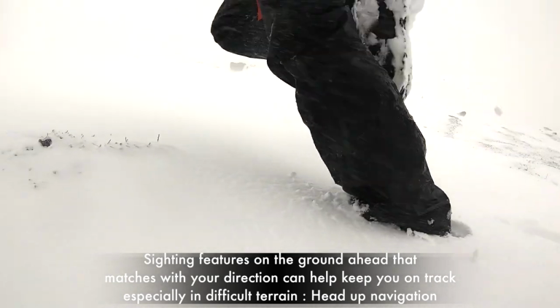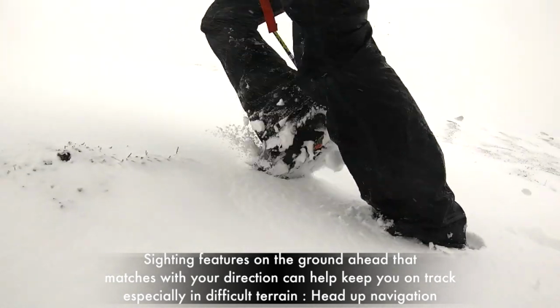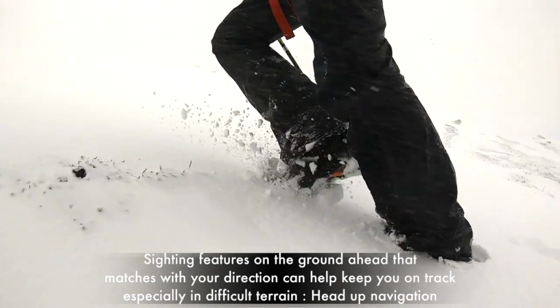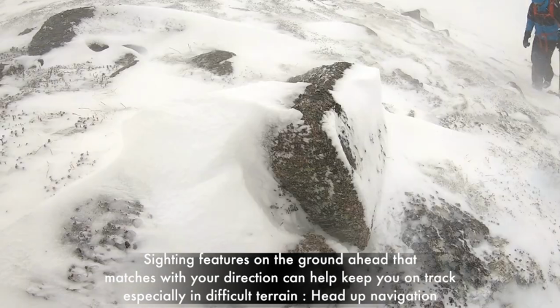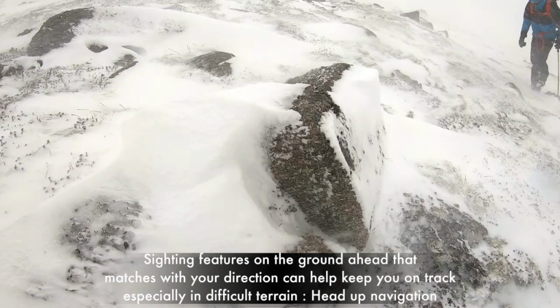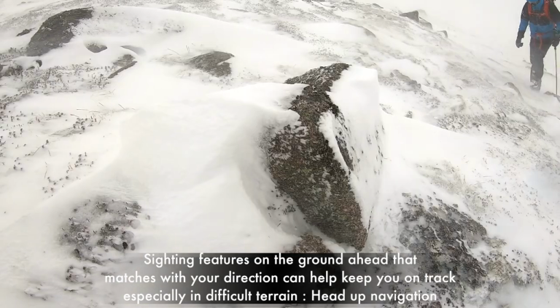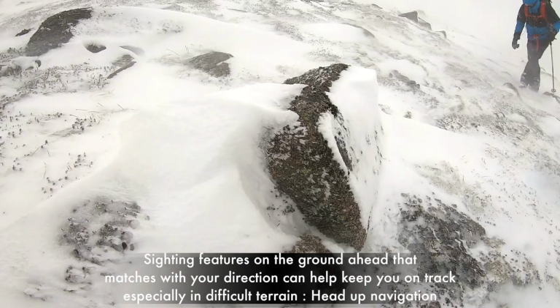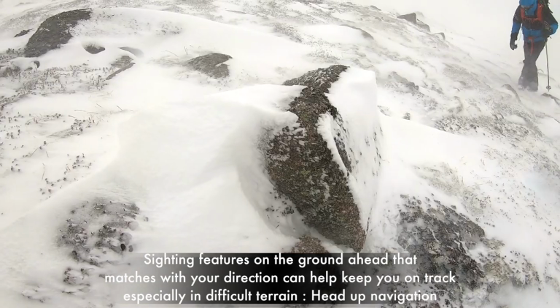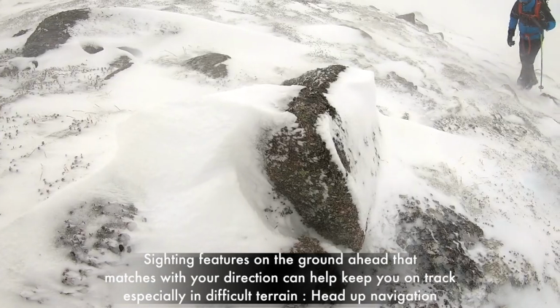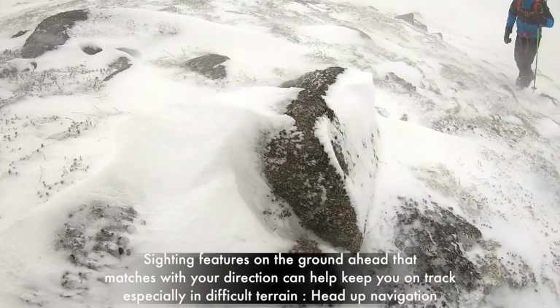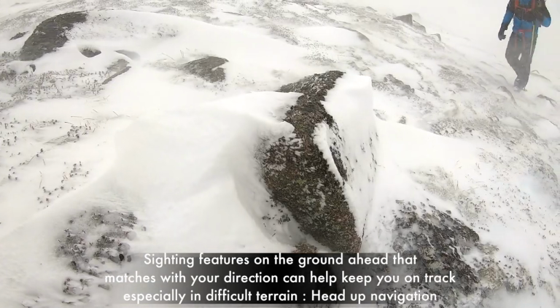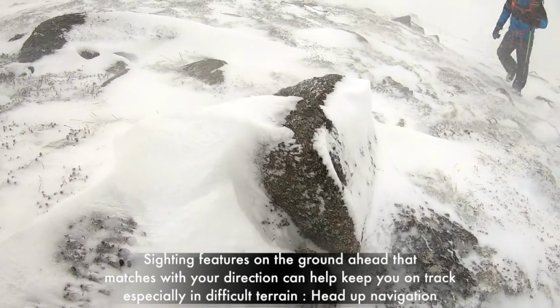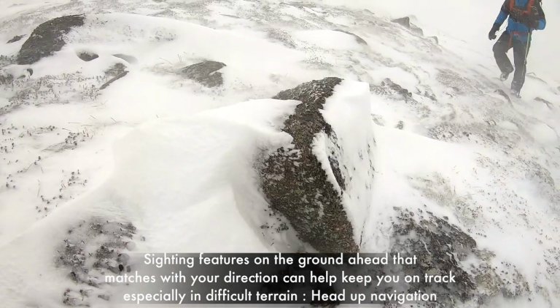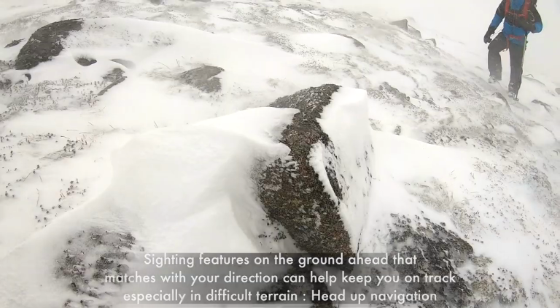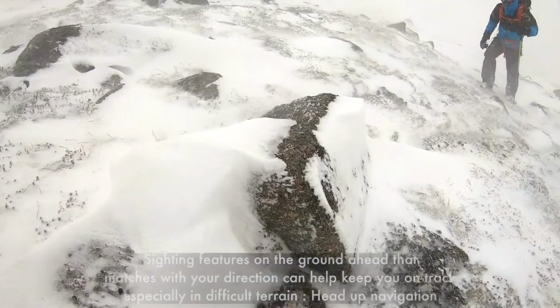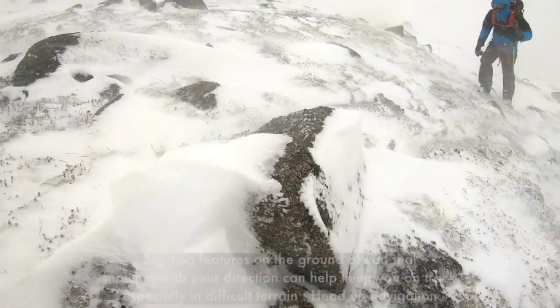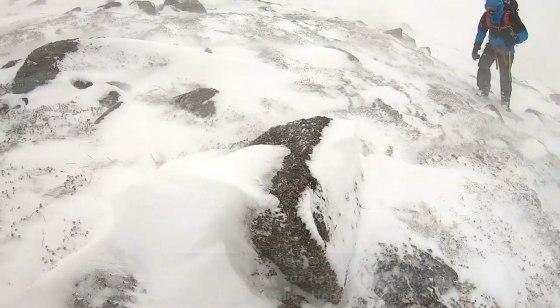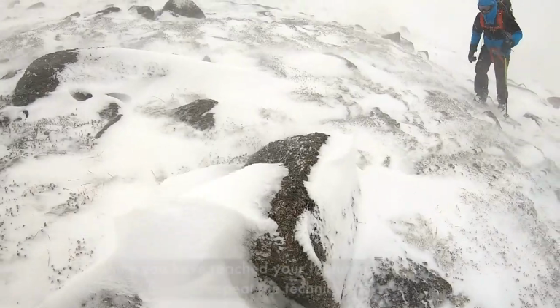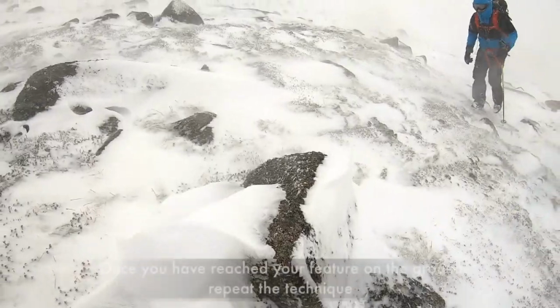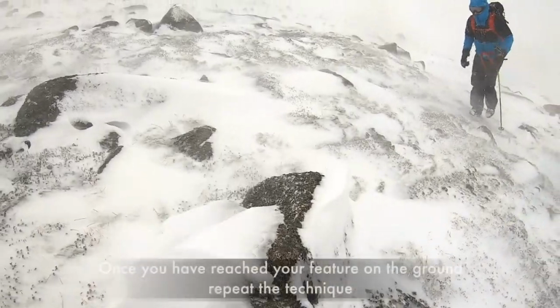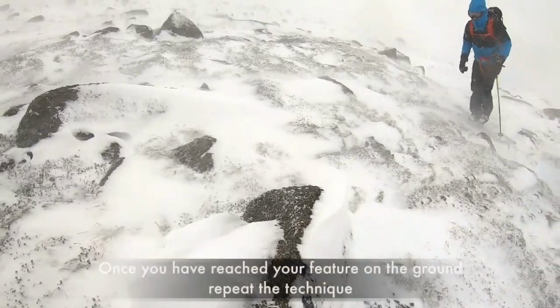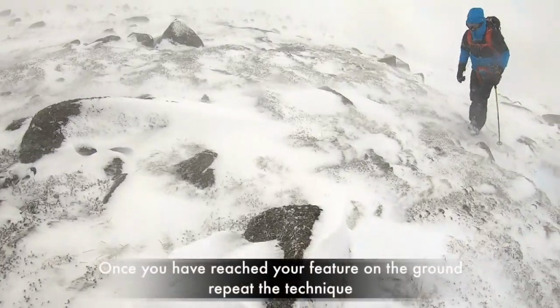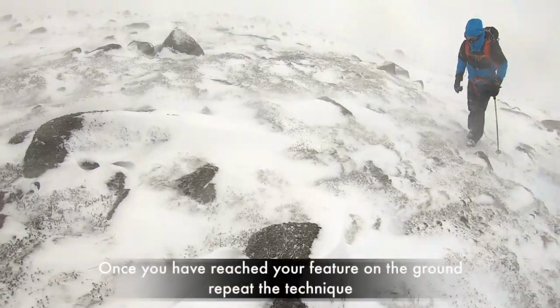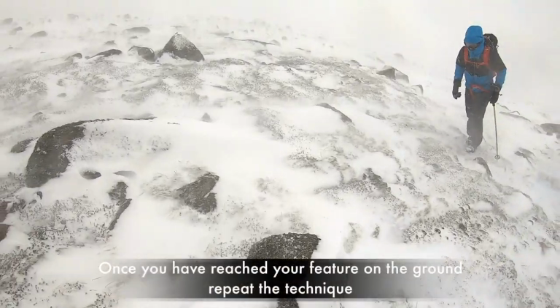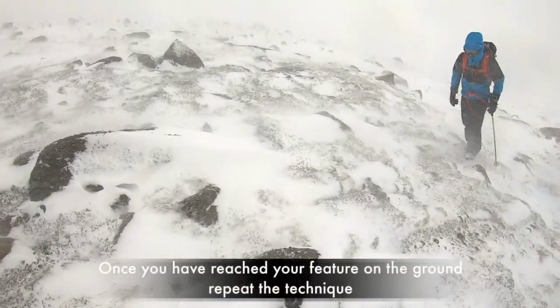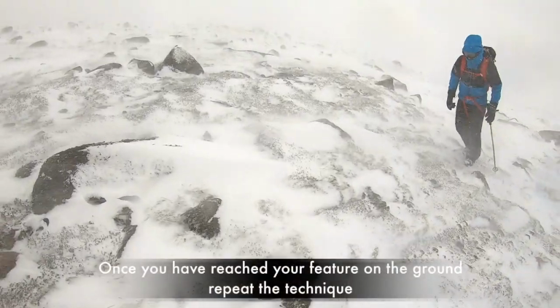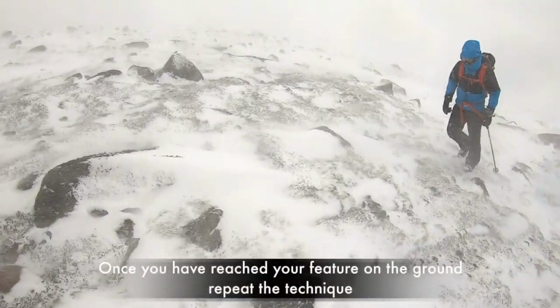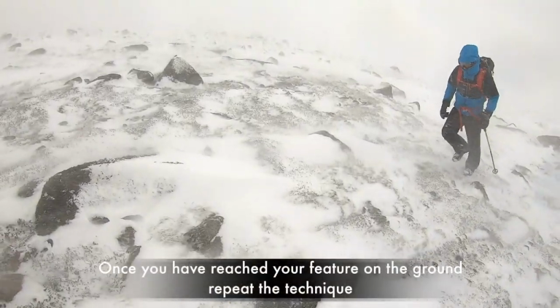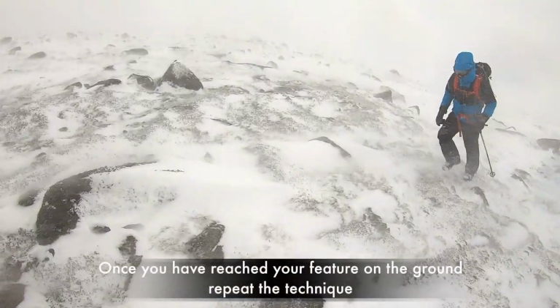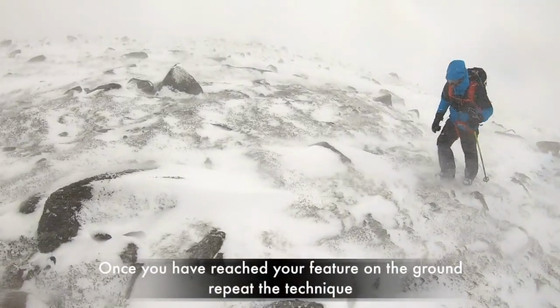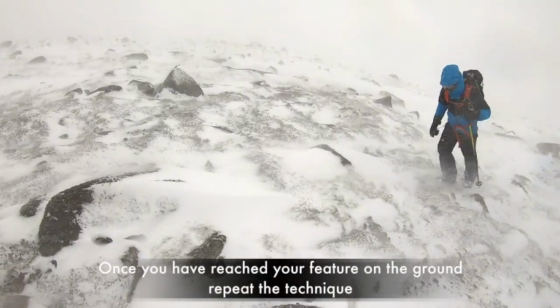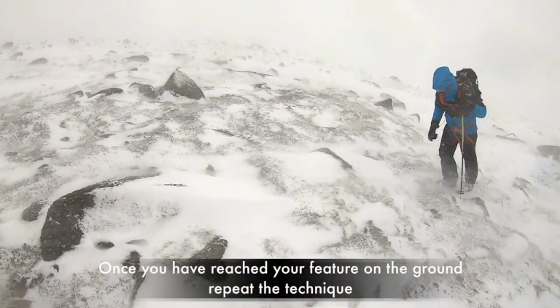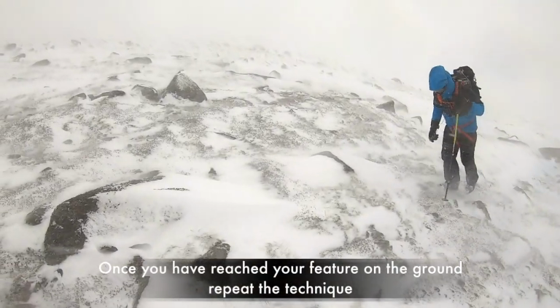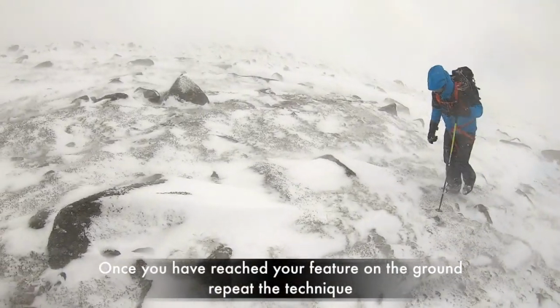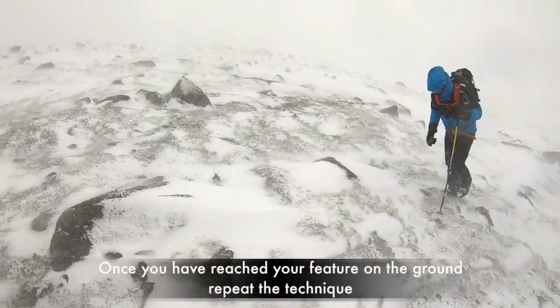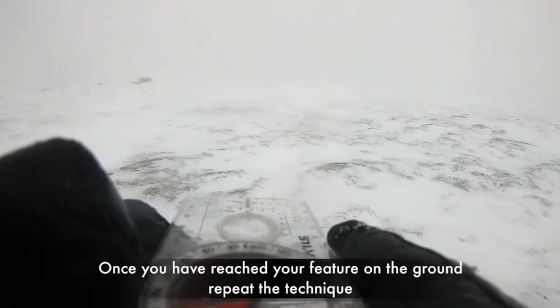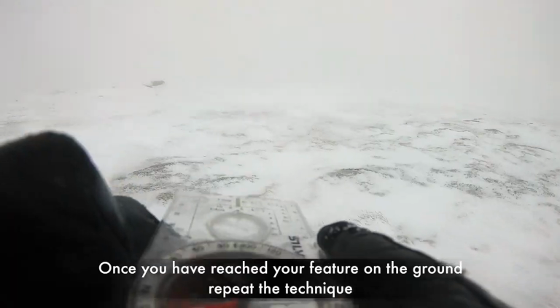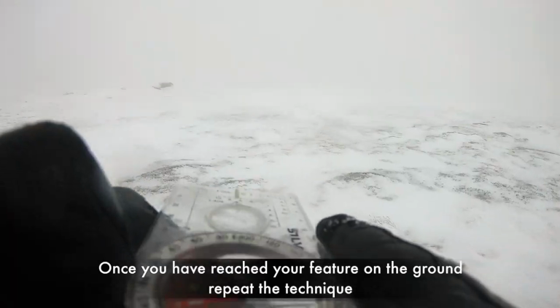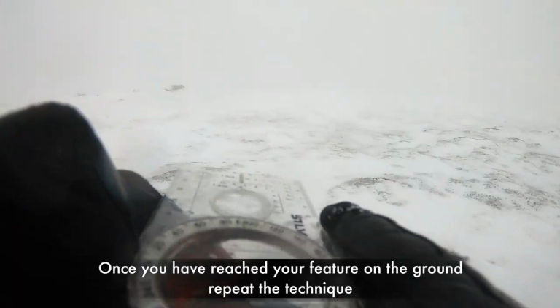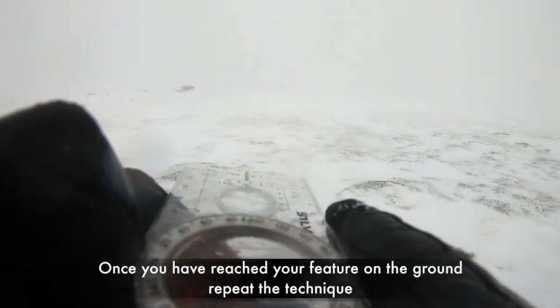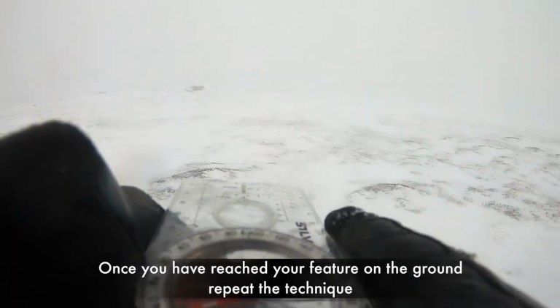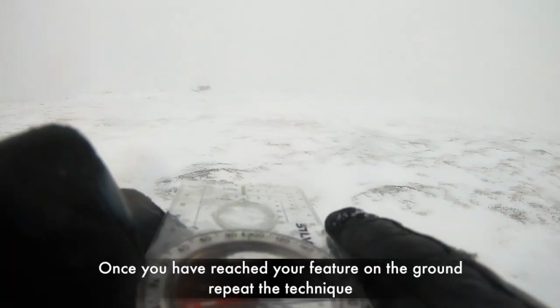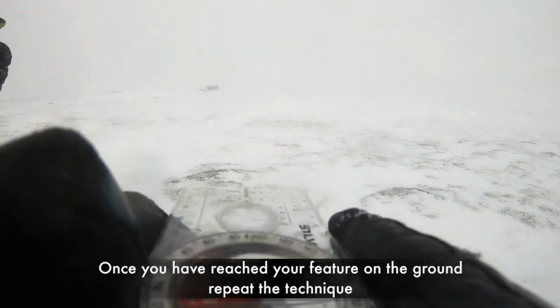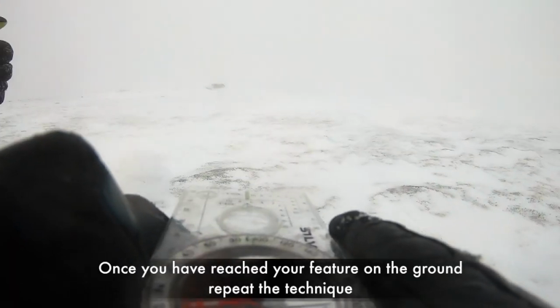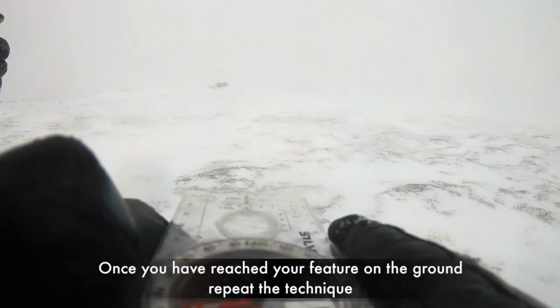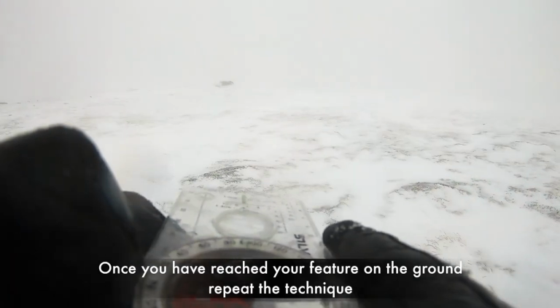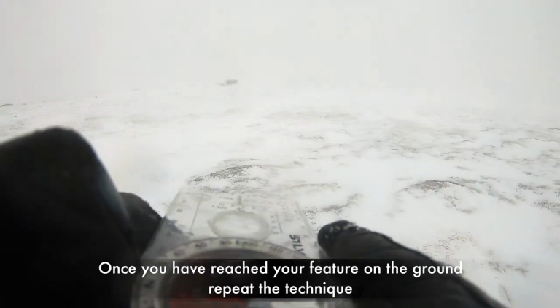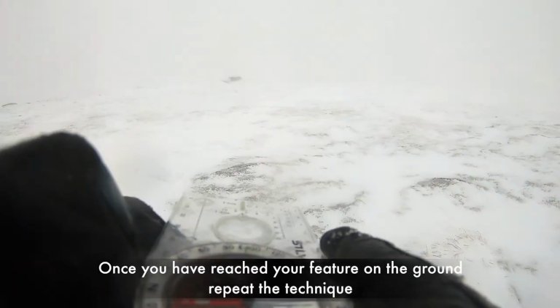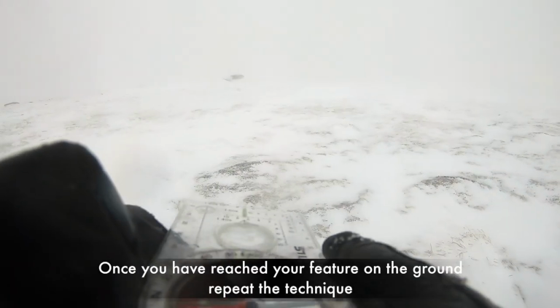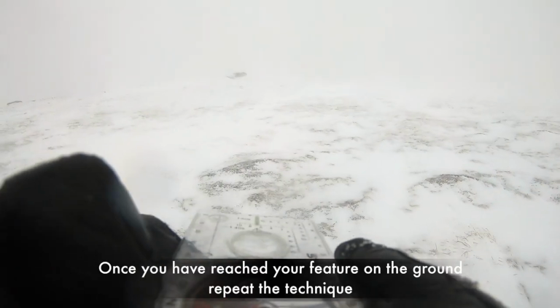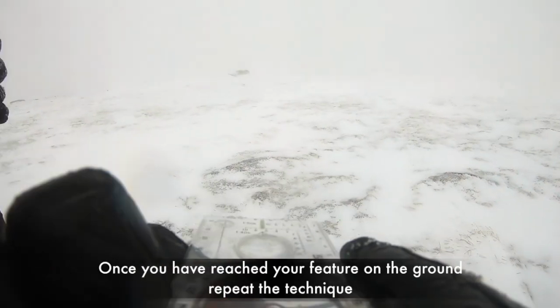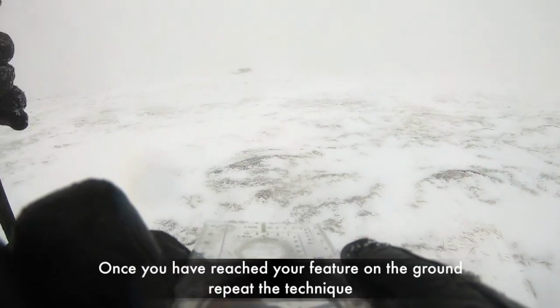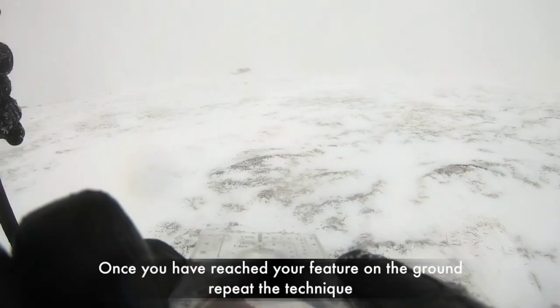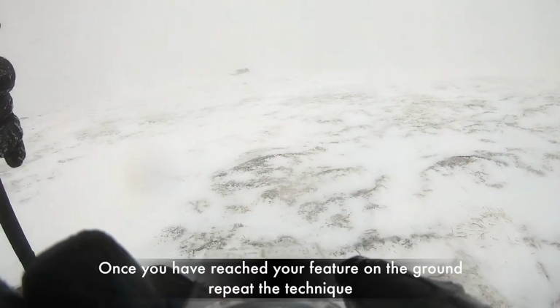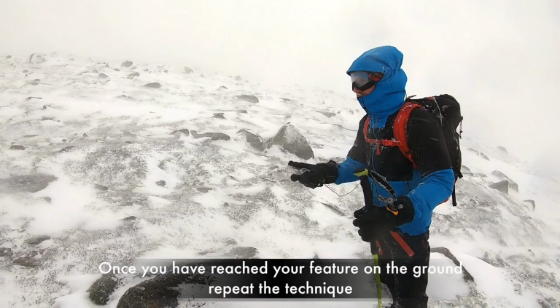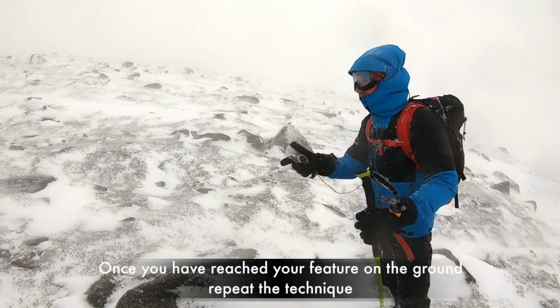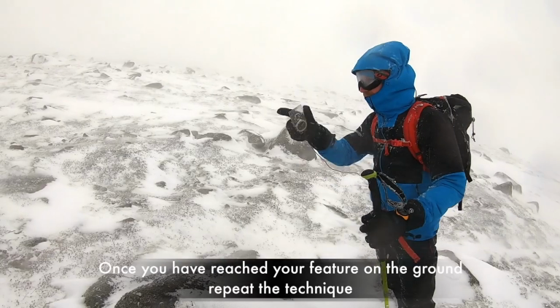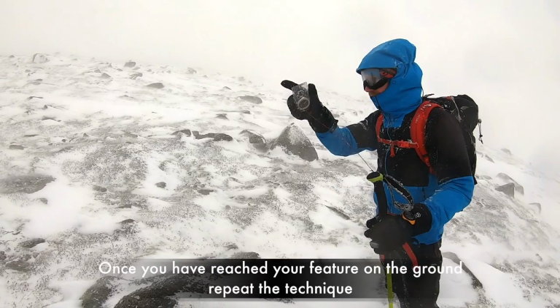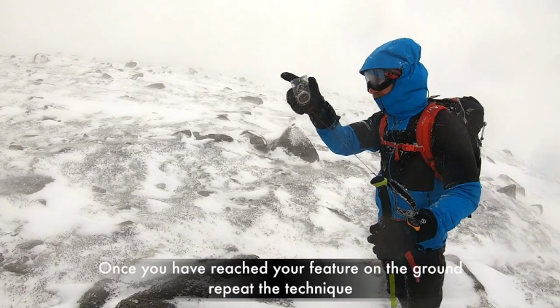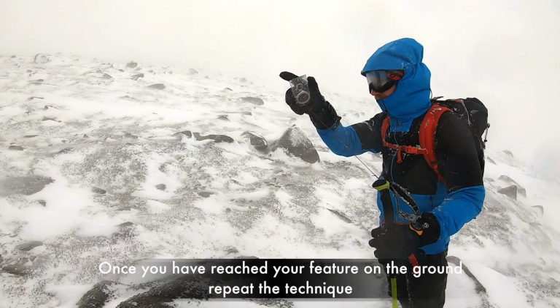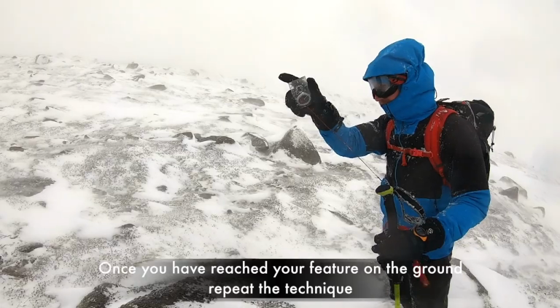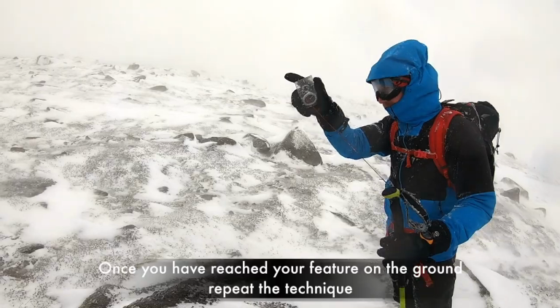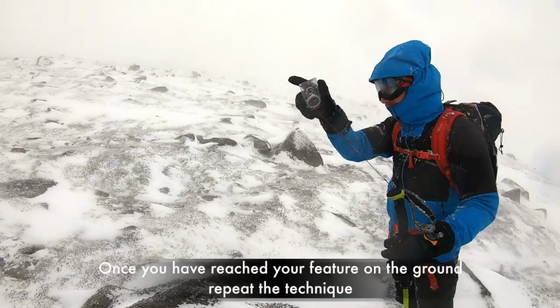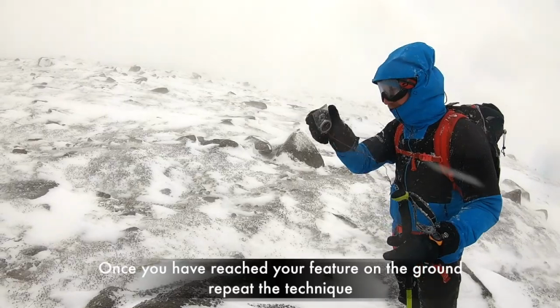When you get to the feature you're walking to — in this case, an obvious boulder — then re-line up your compass once more and repeat the process.